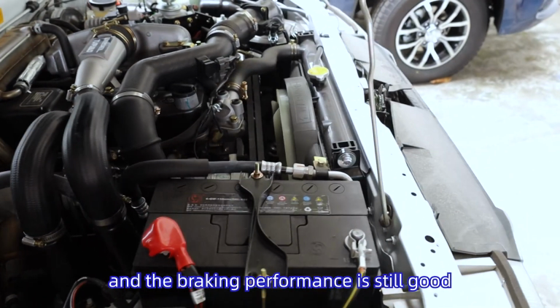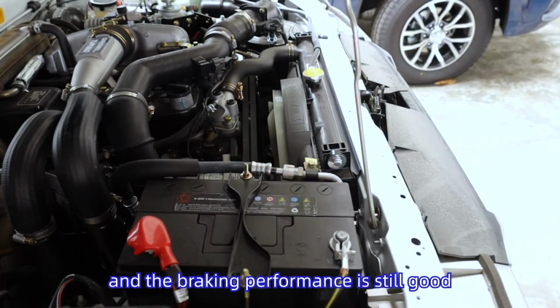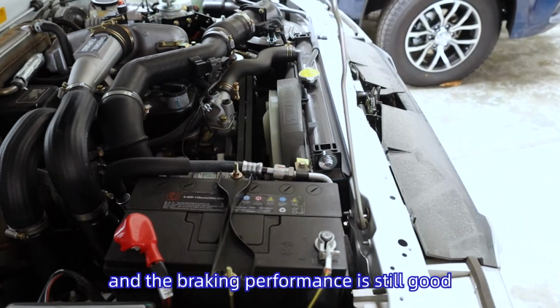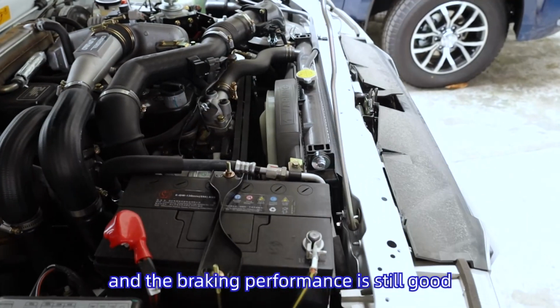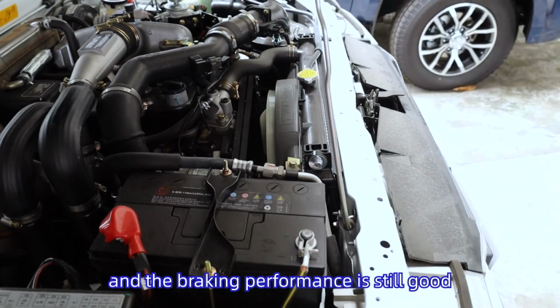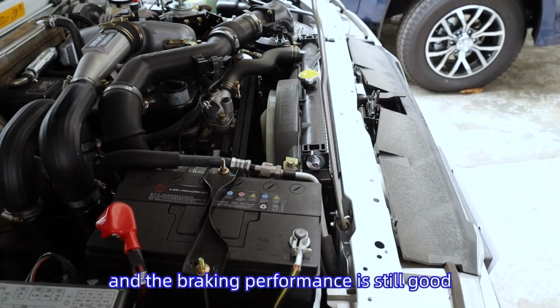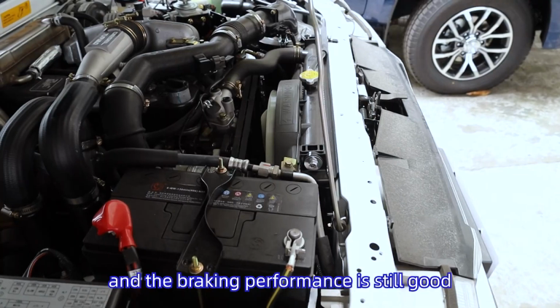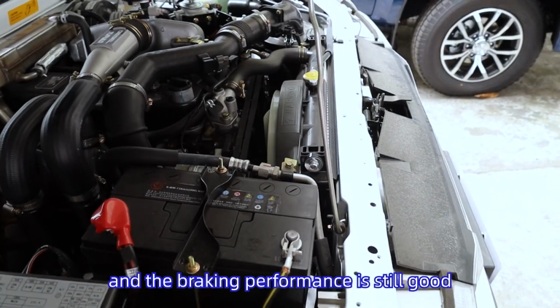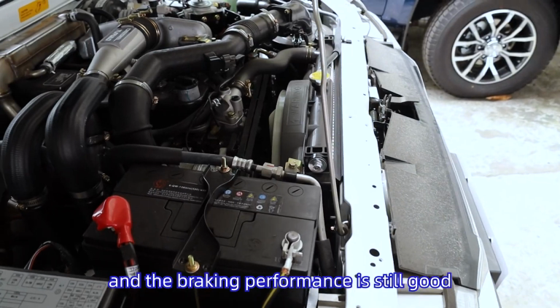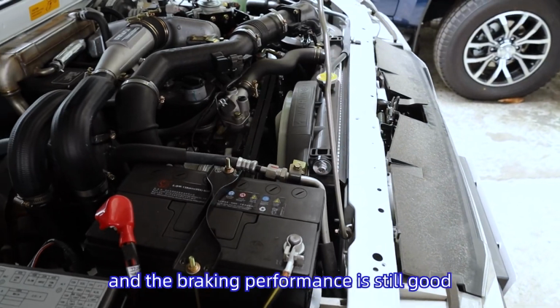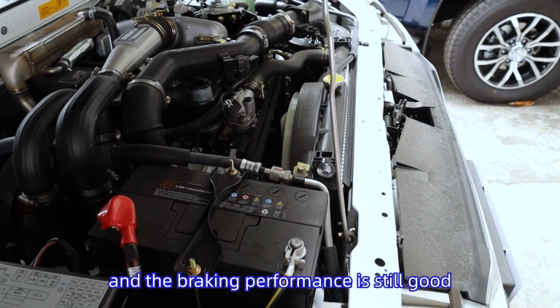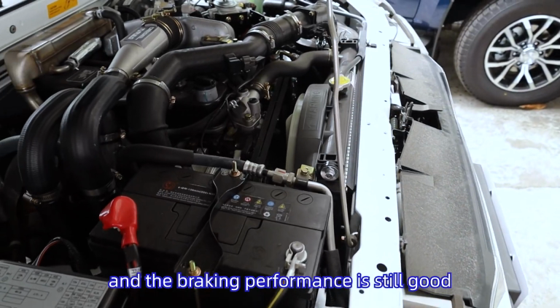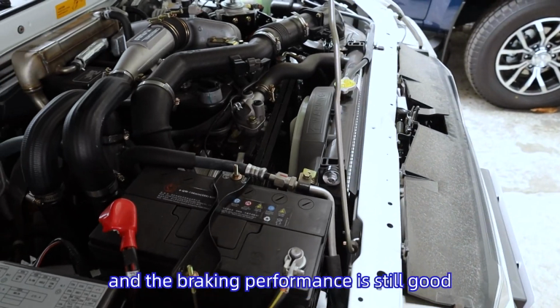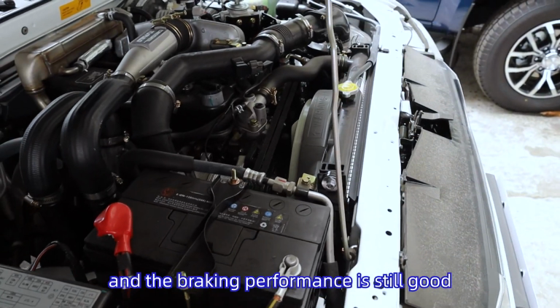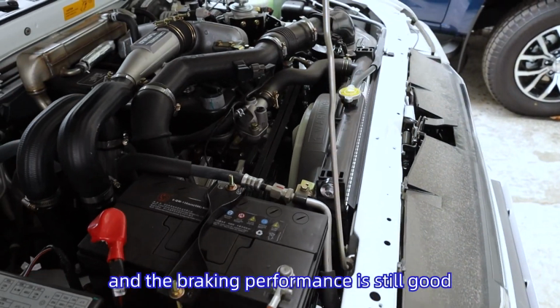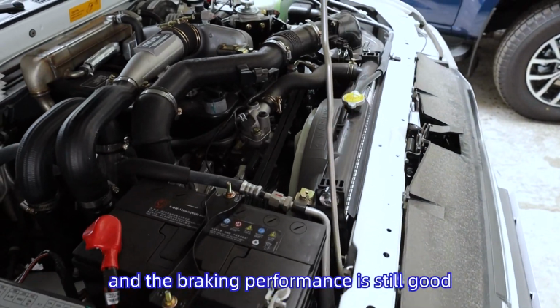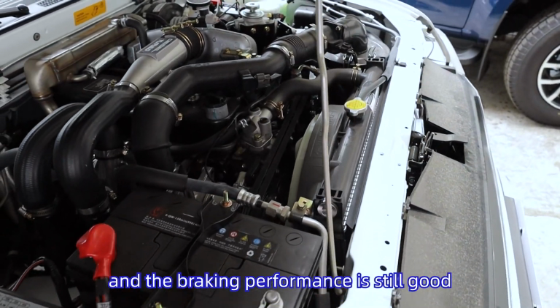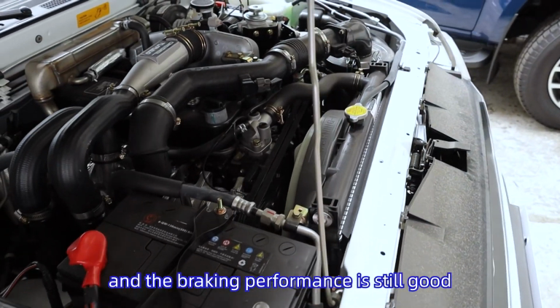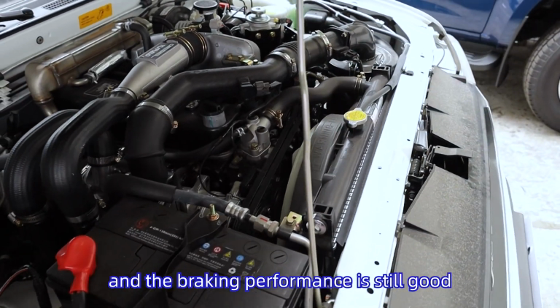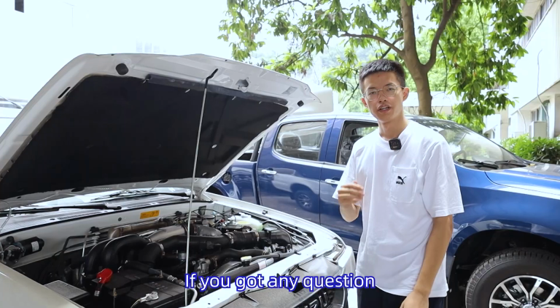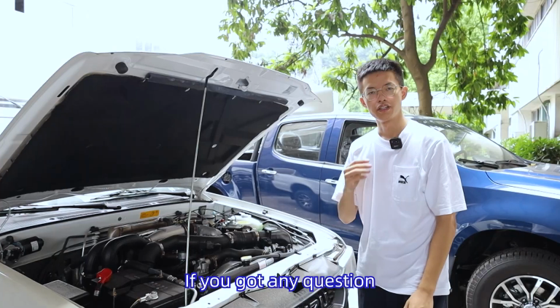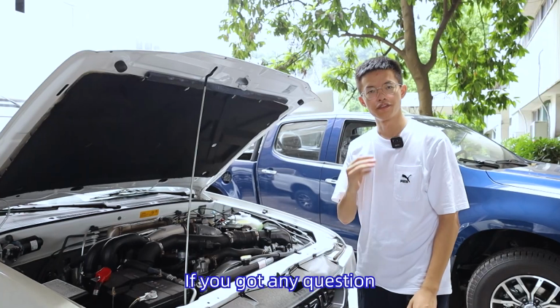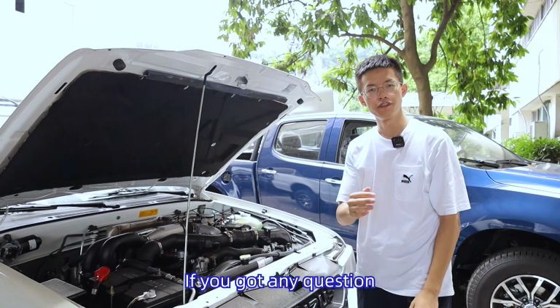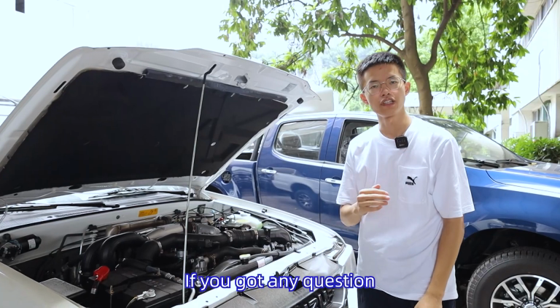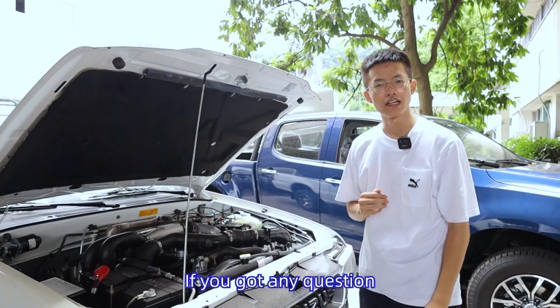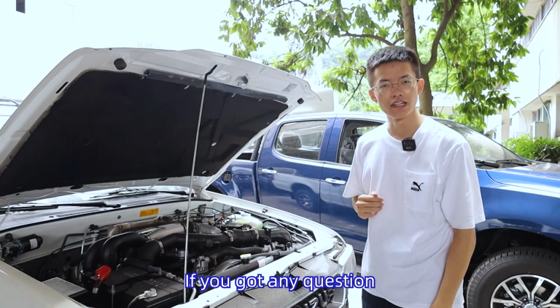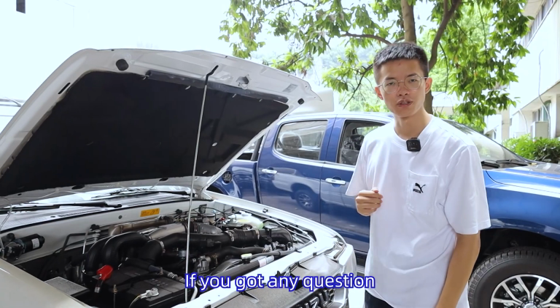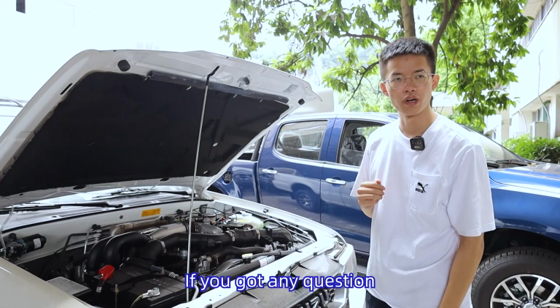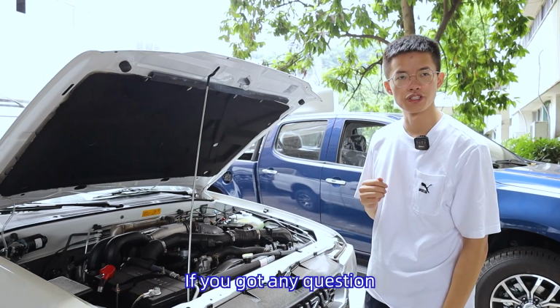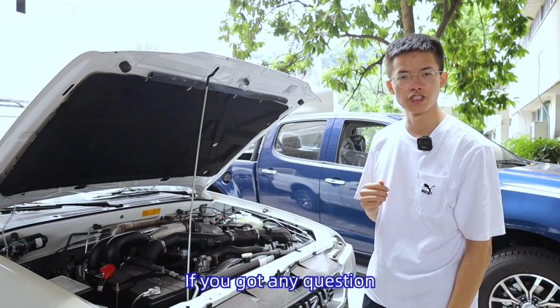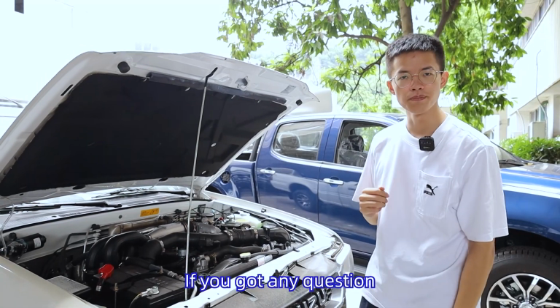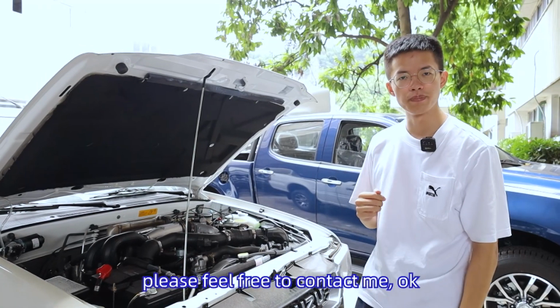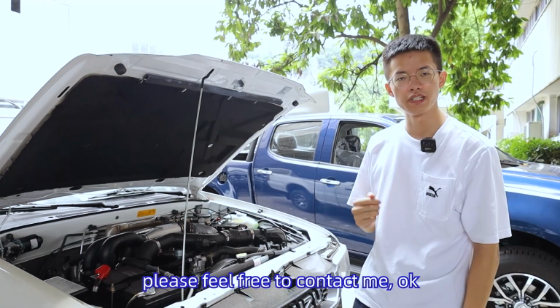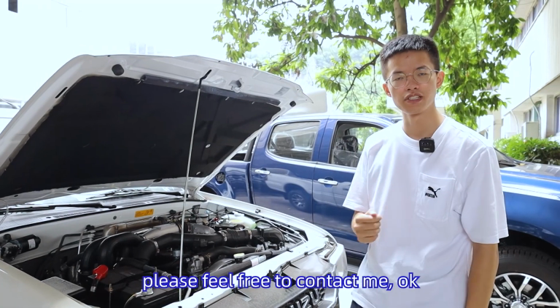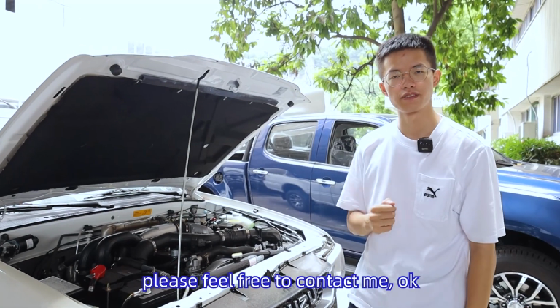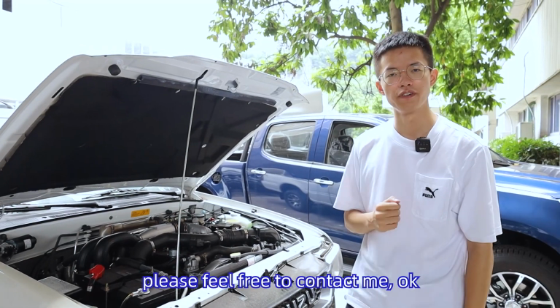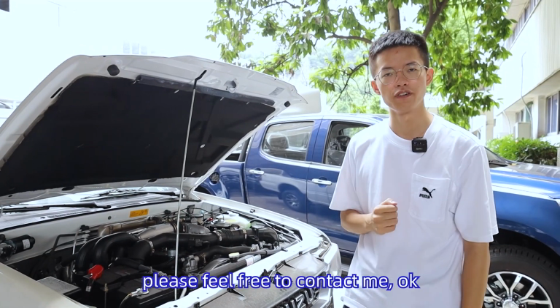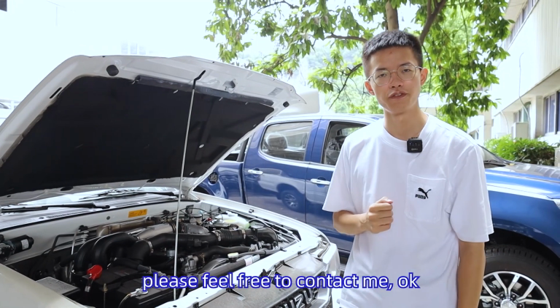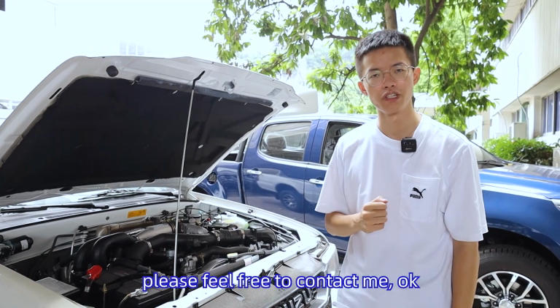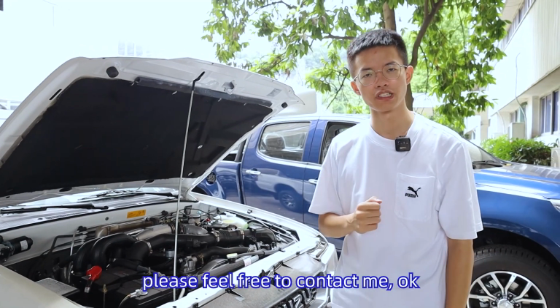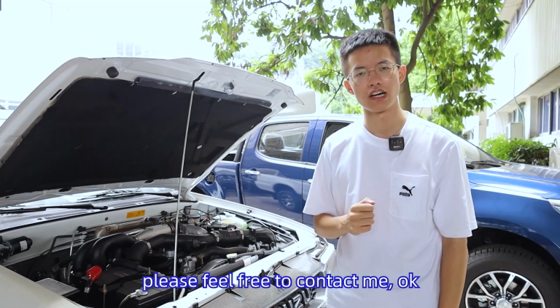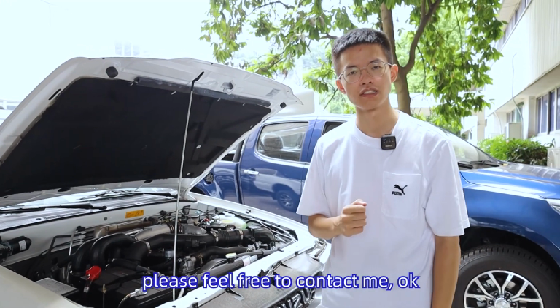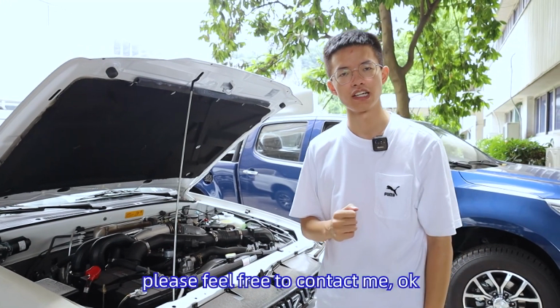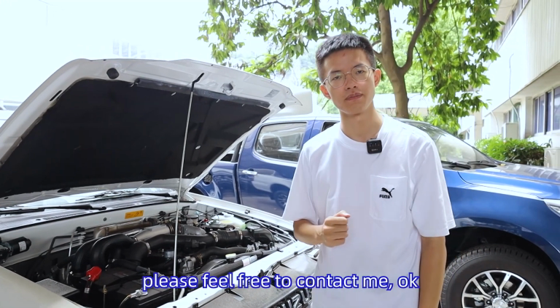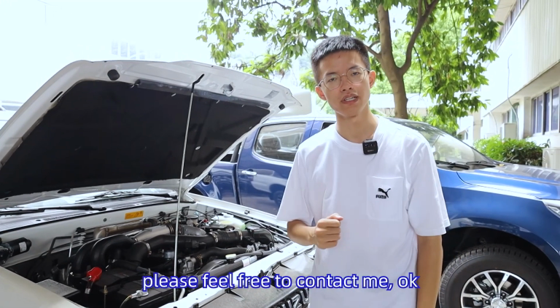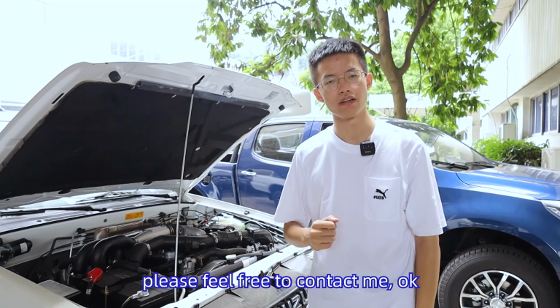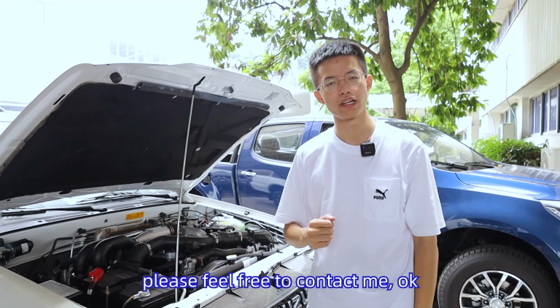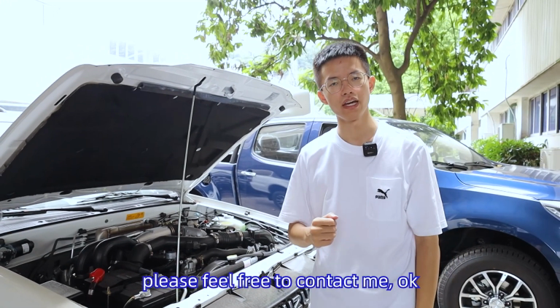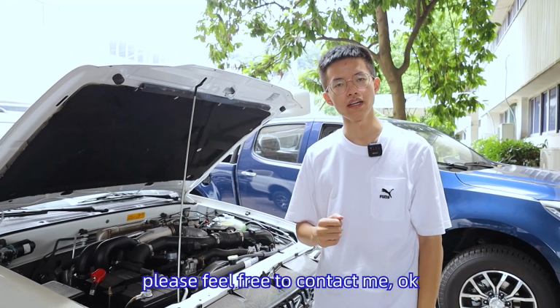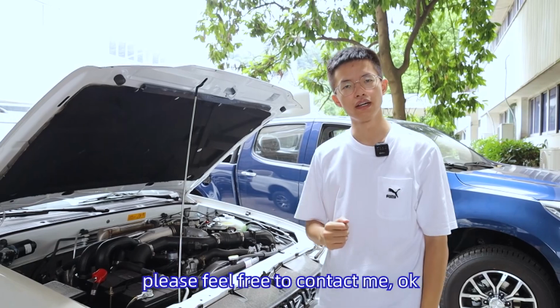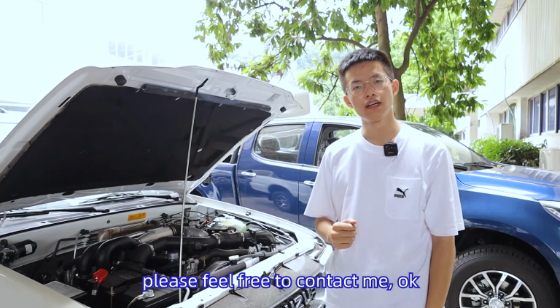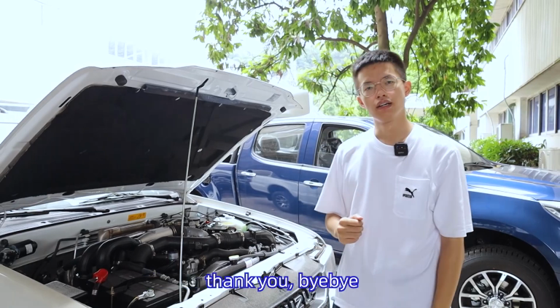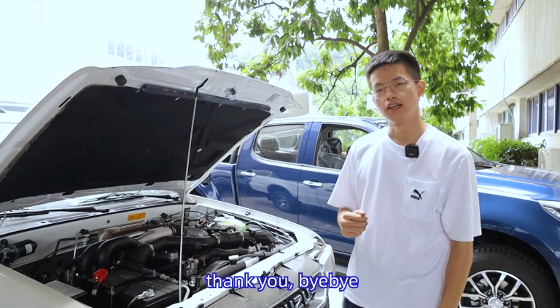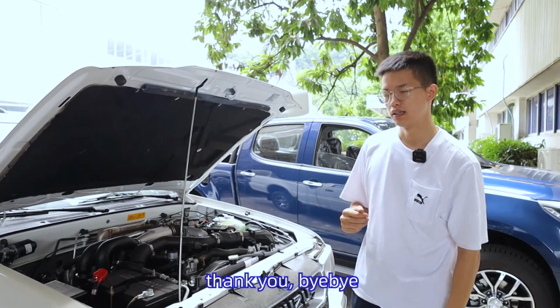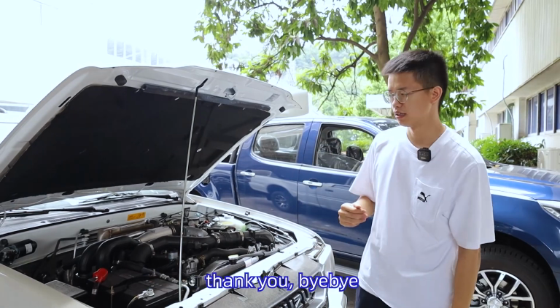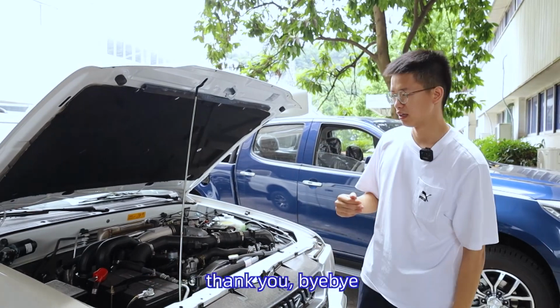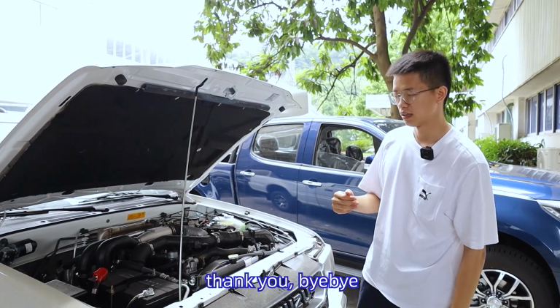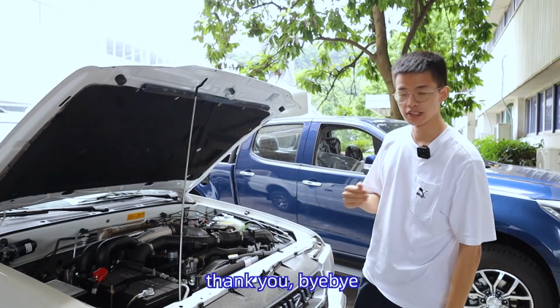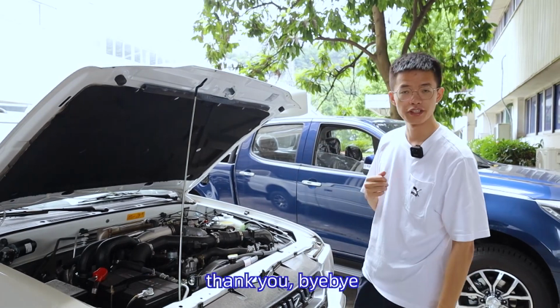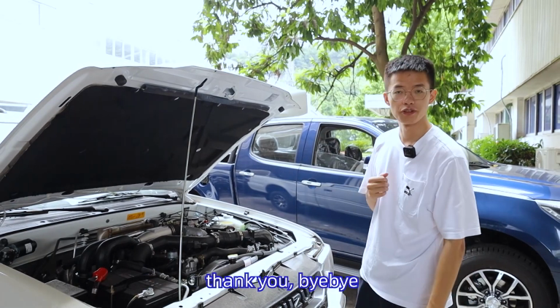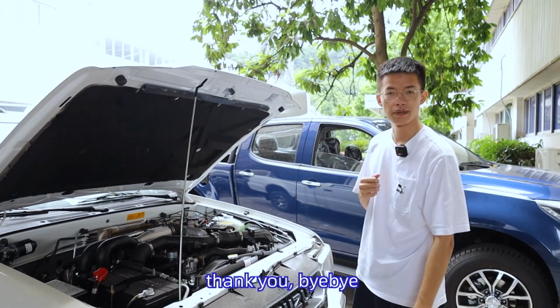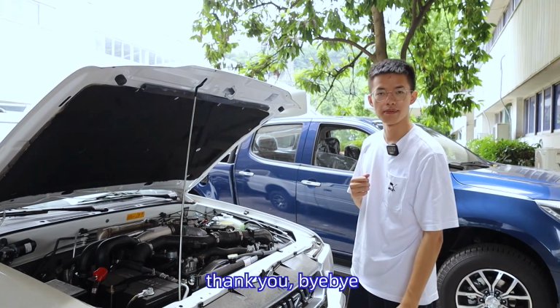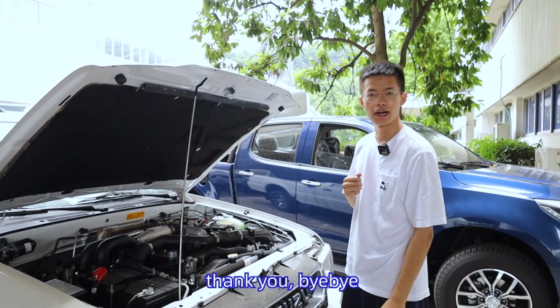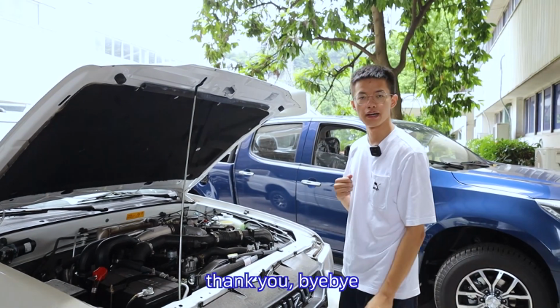The braking performance is also very good. If you have any questions, please feel free to contact me. Thank you, bye bye.